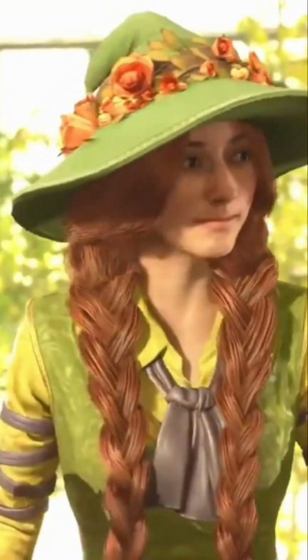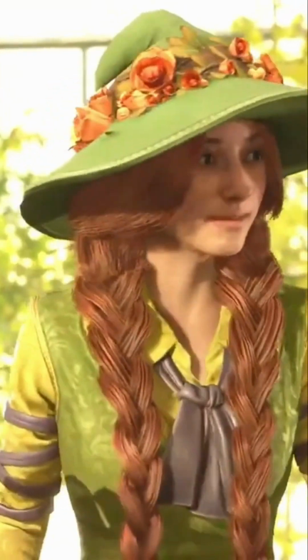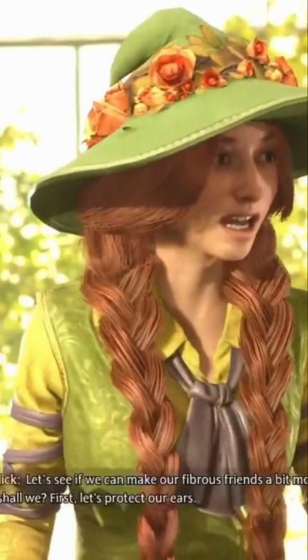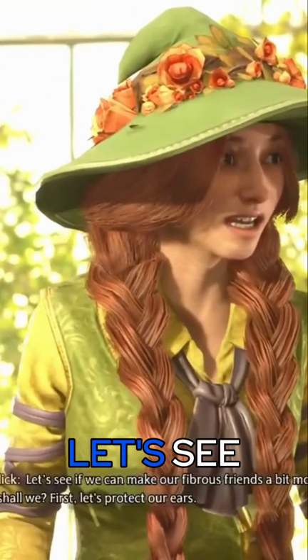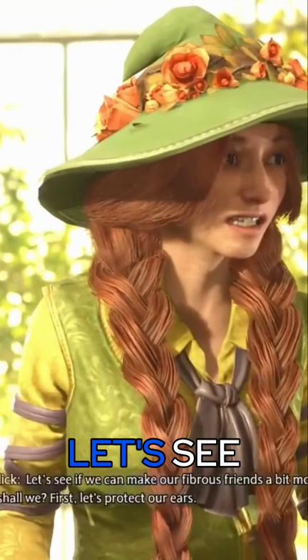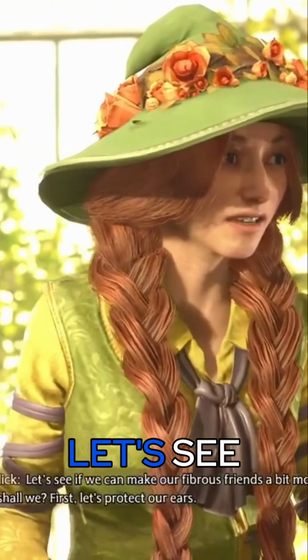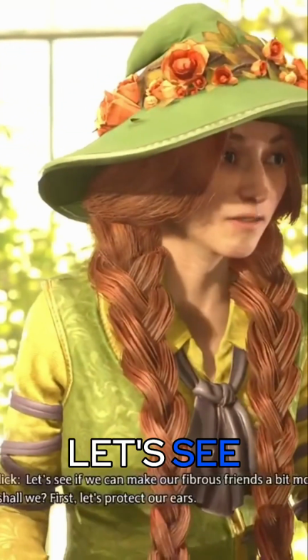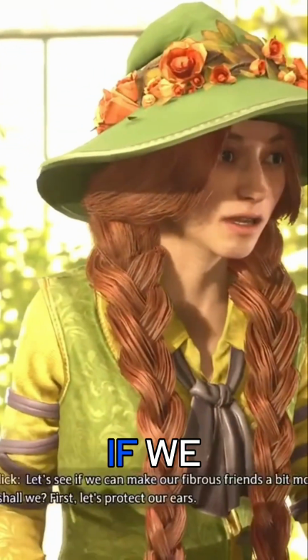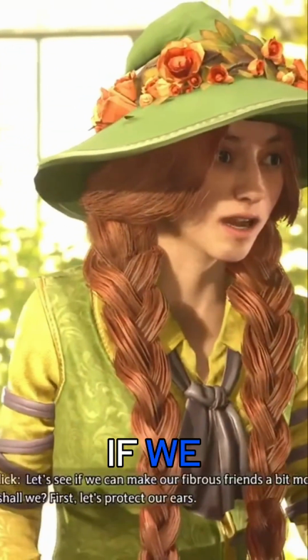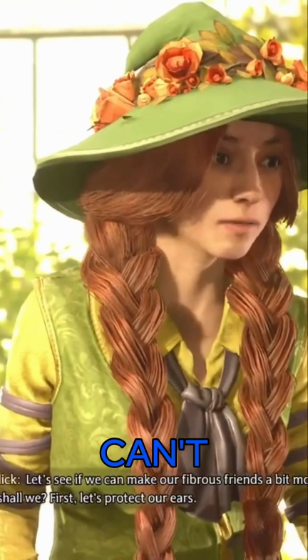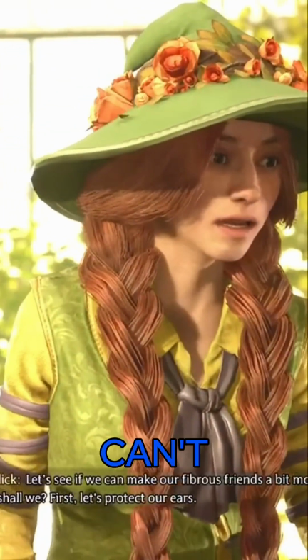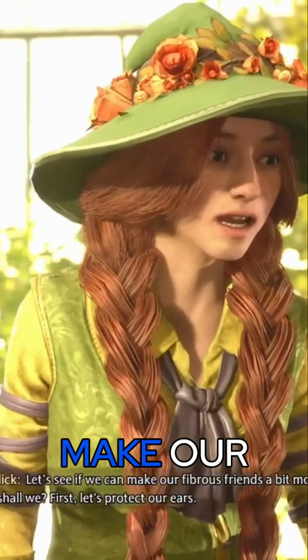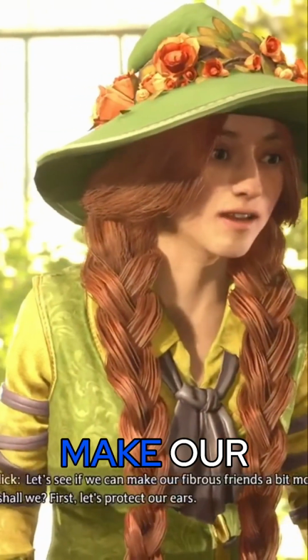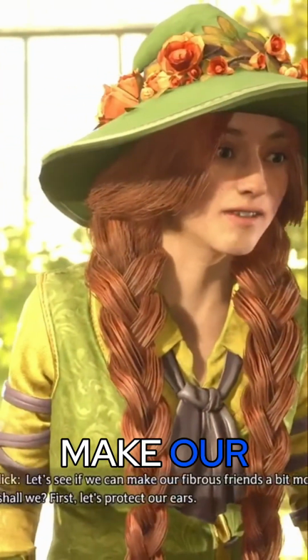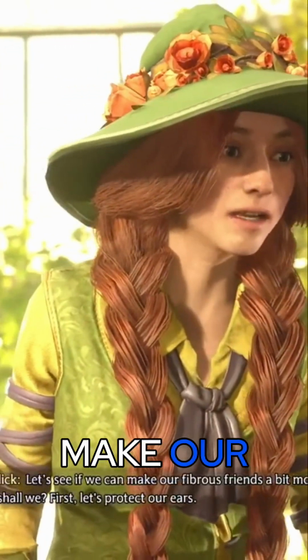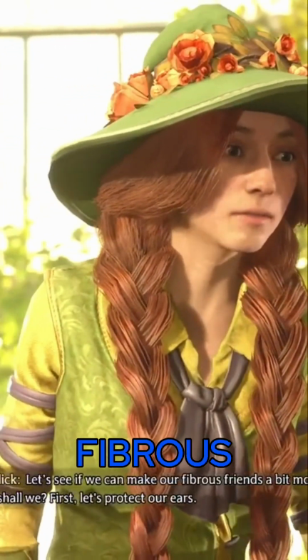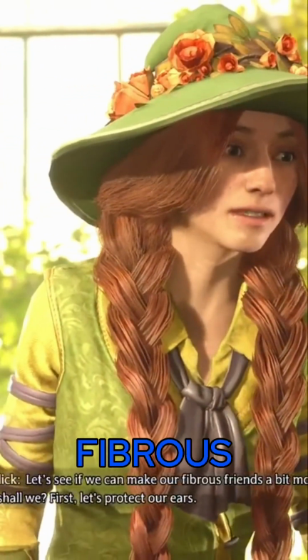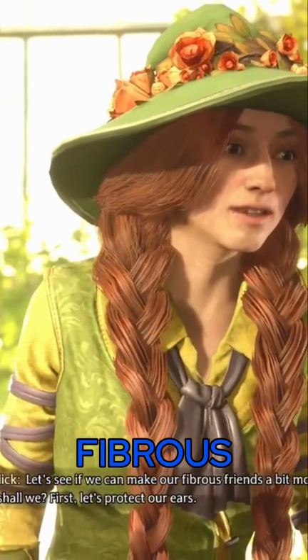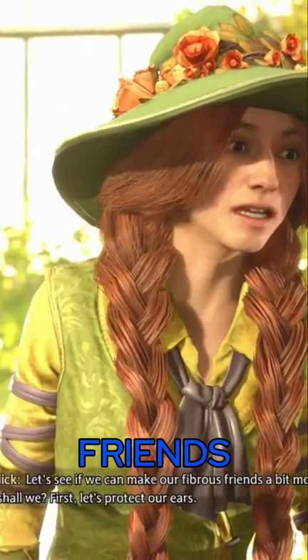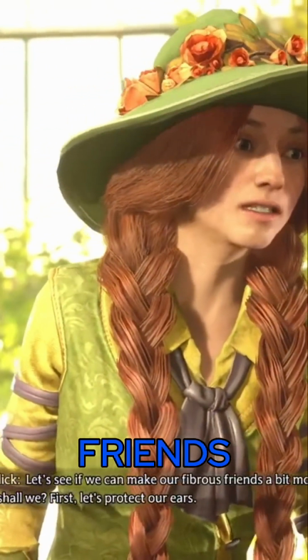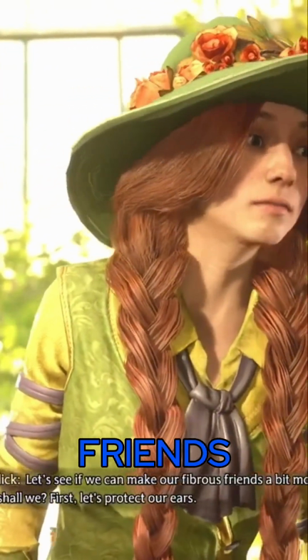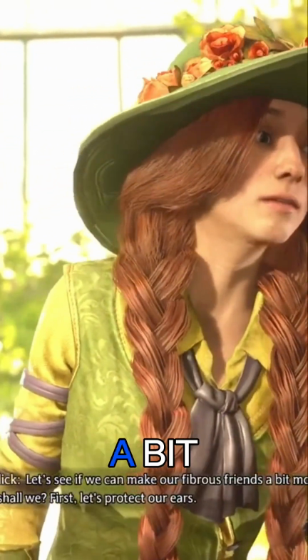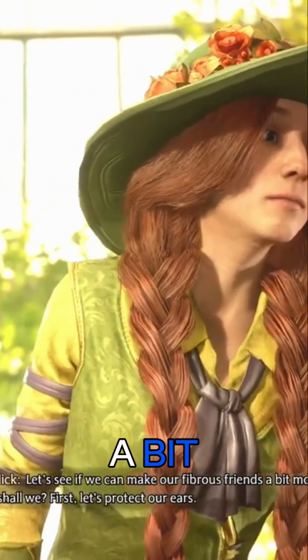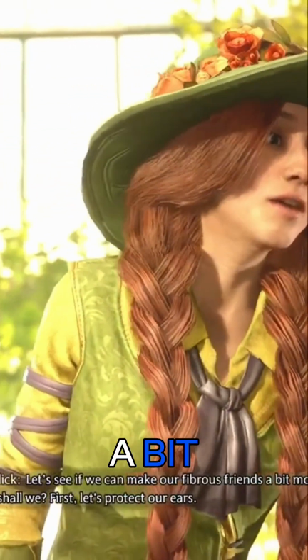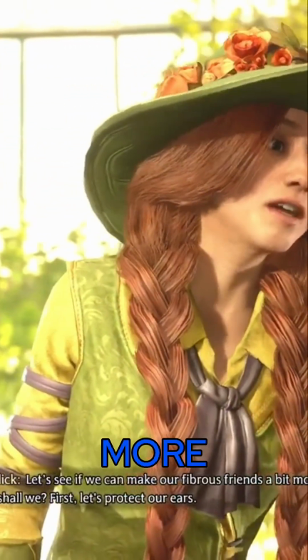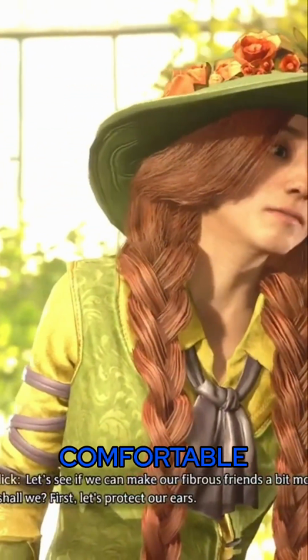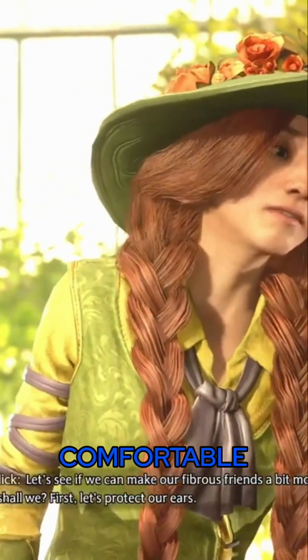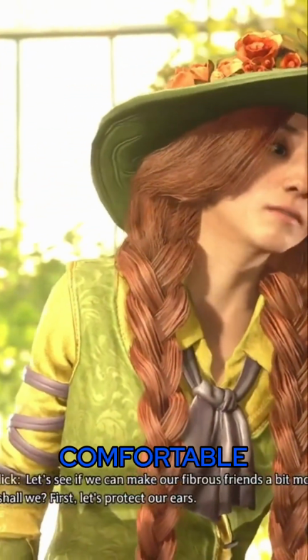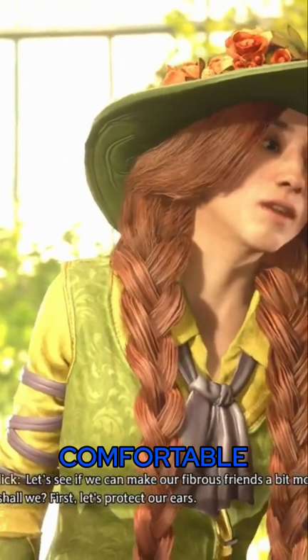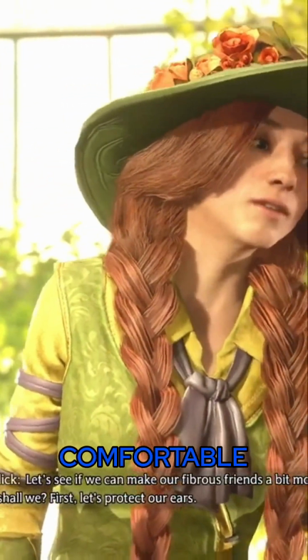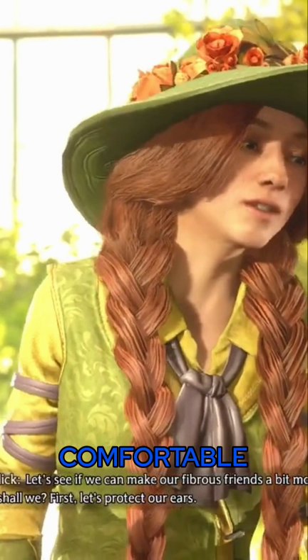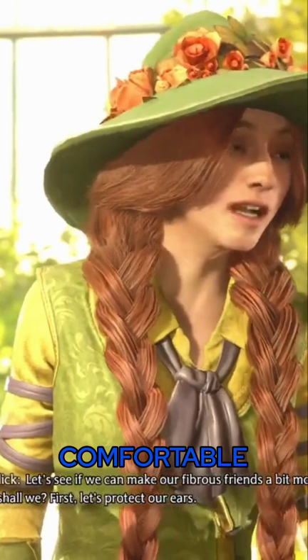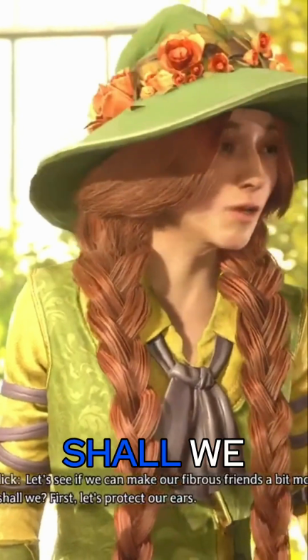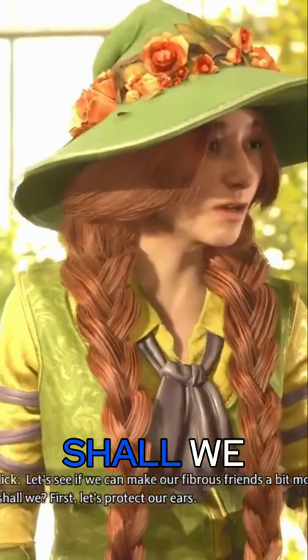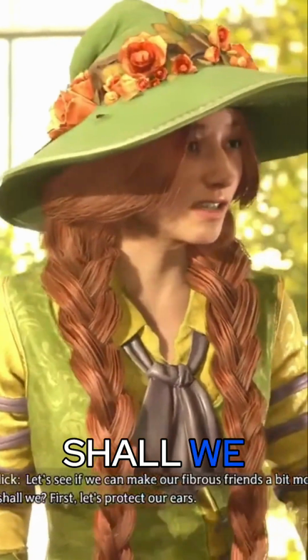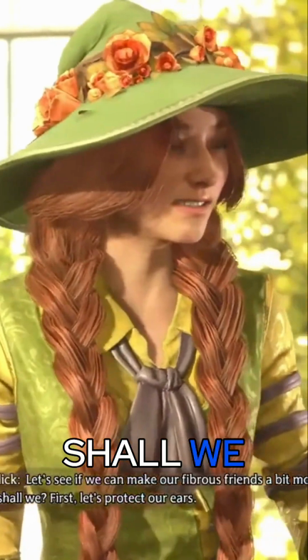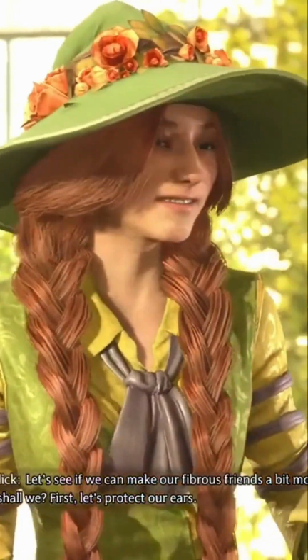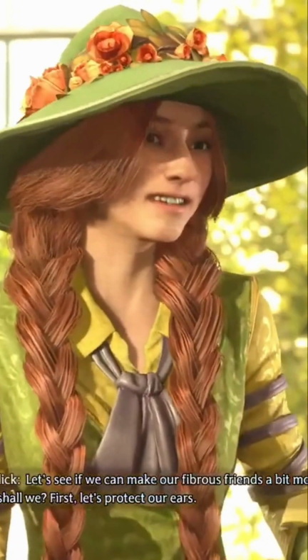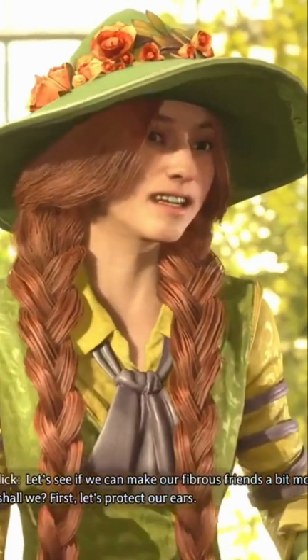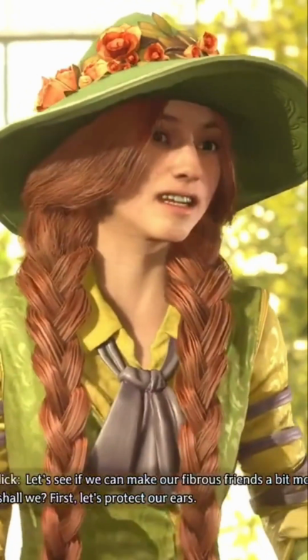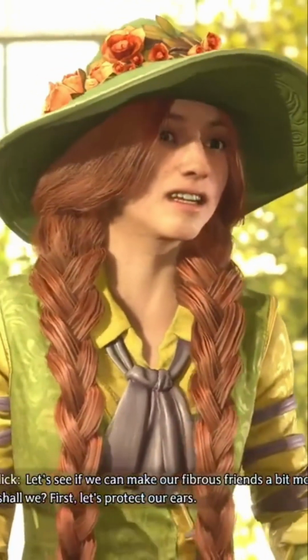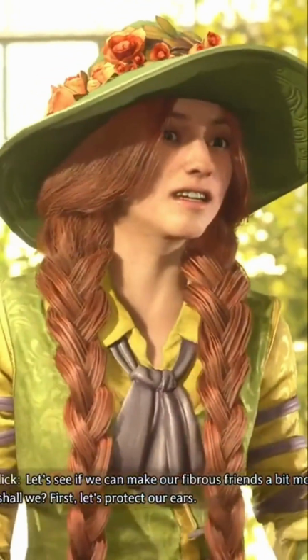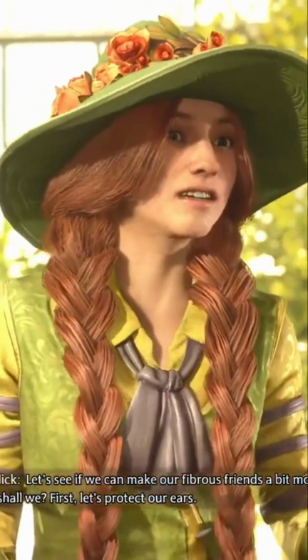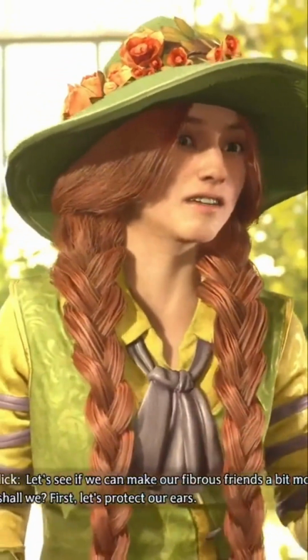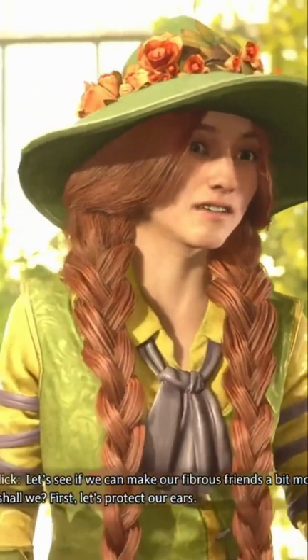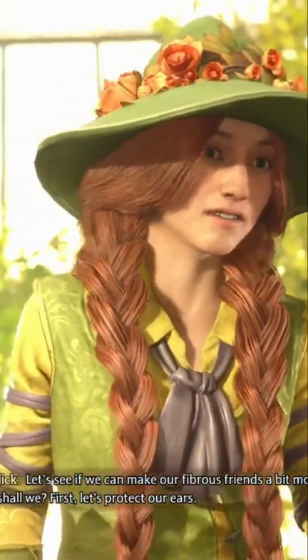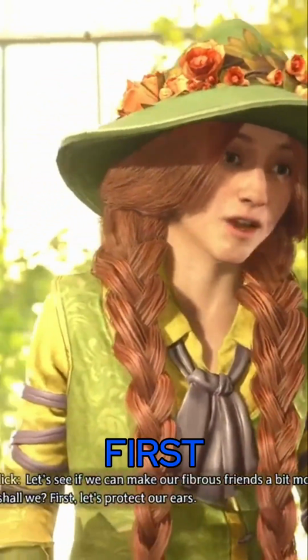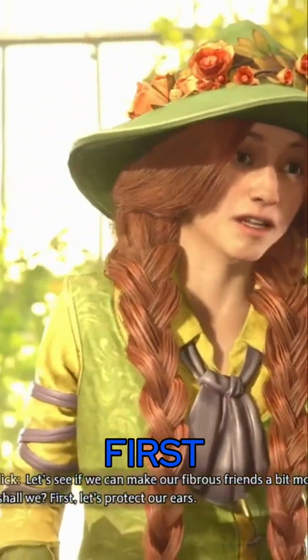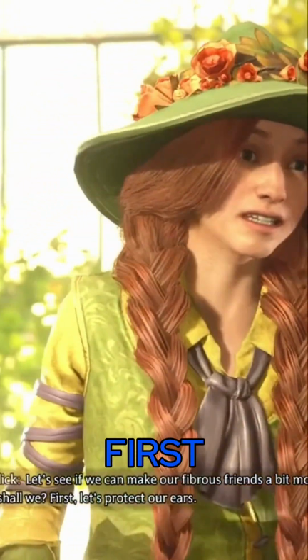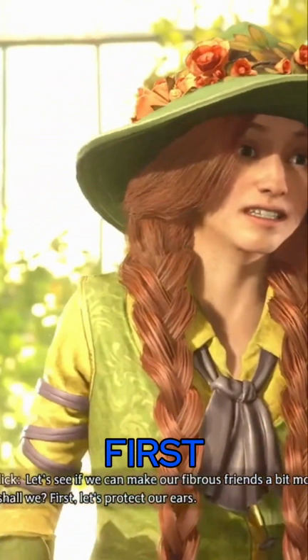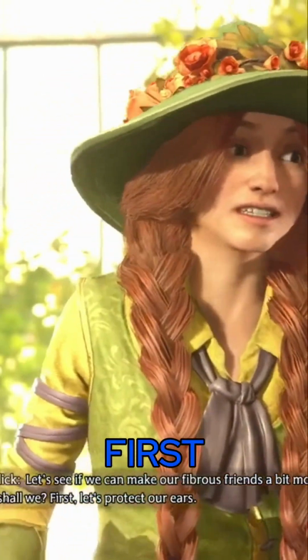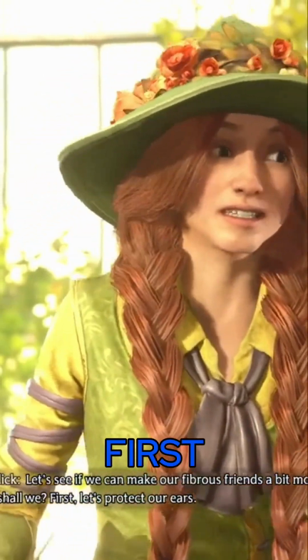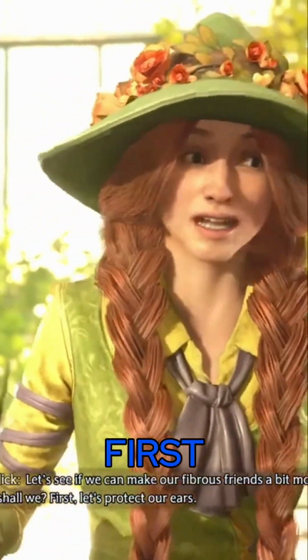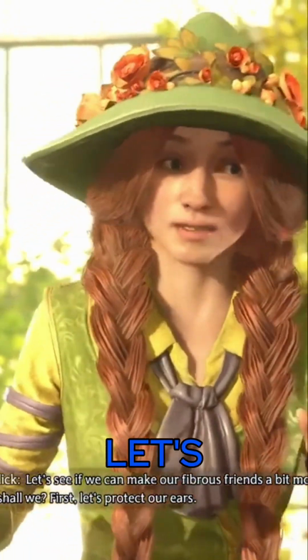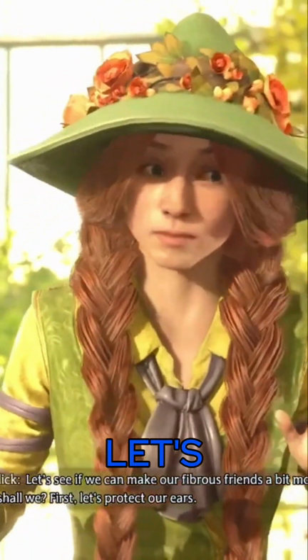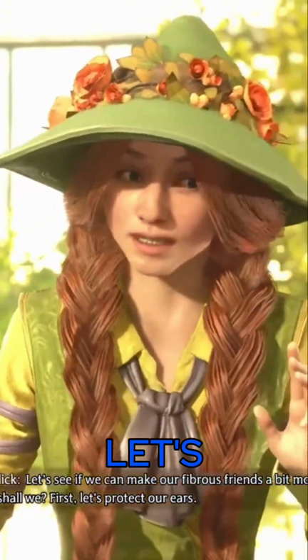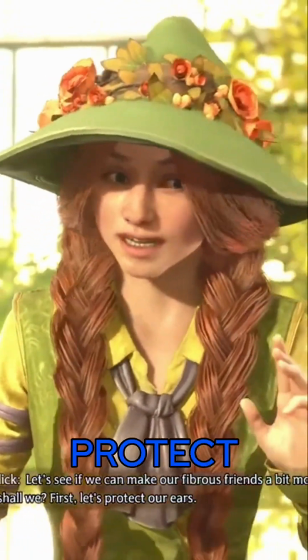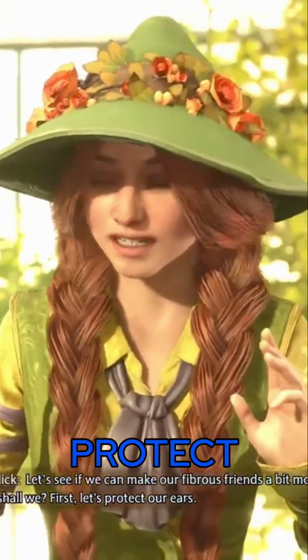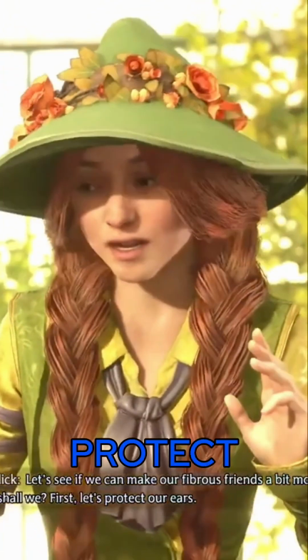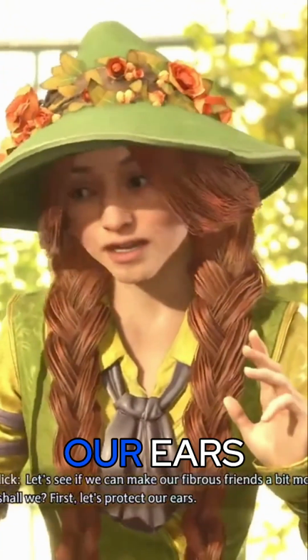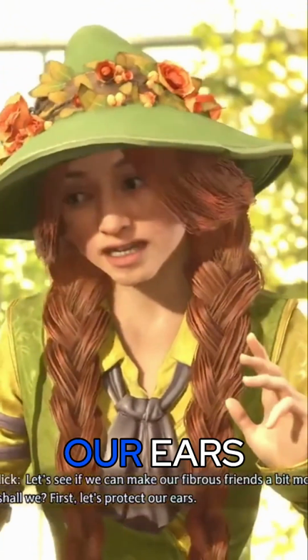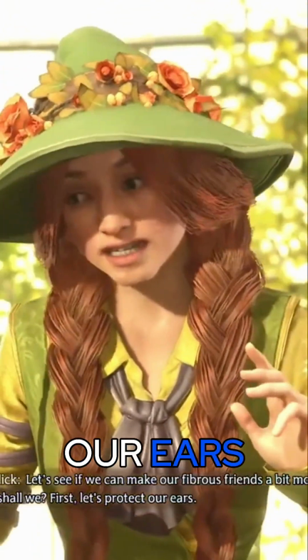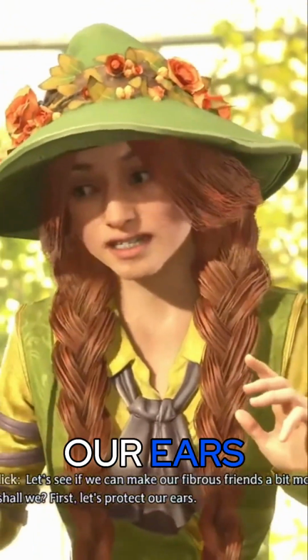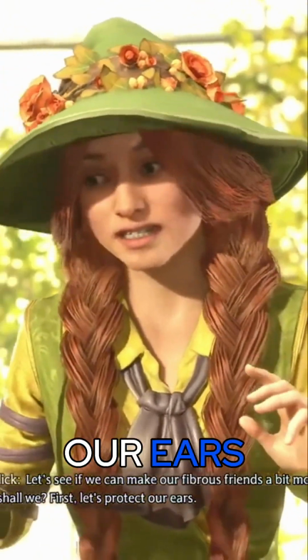Let's see if we can't make our fibrous friends a bit more comfortable, shall we? First, let's protect our ears.